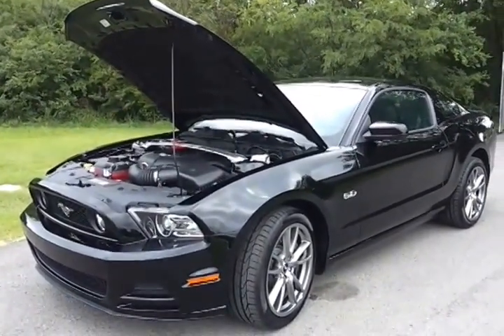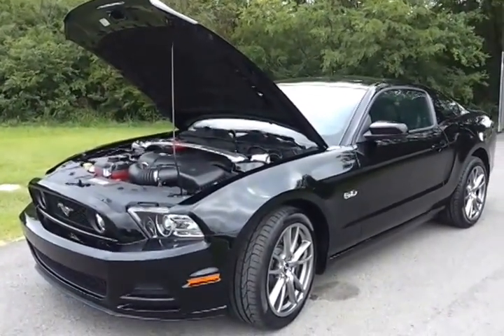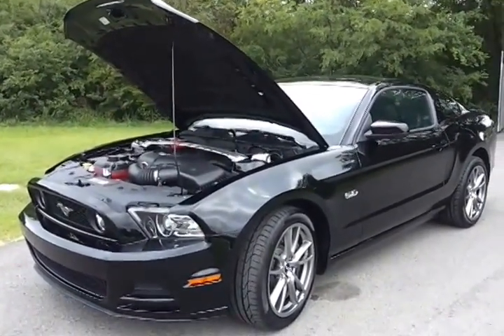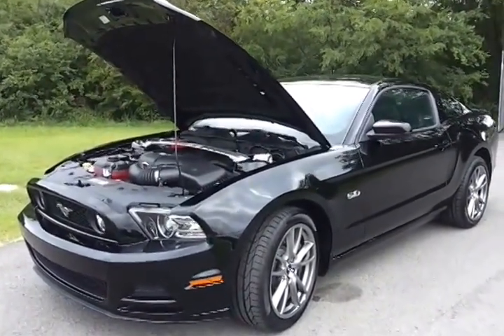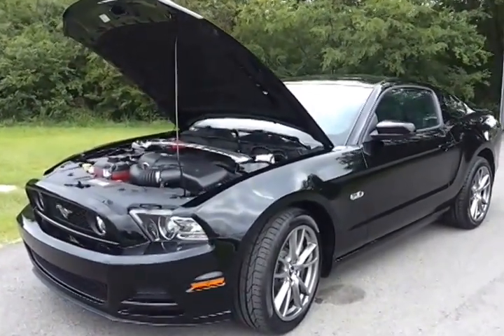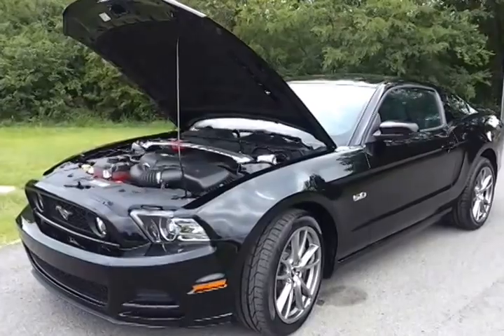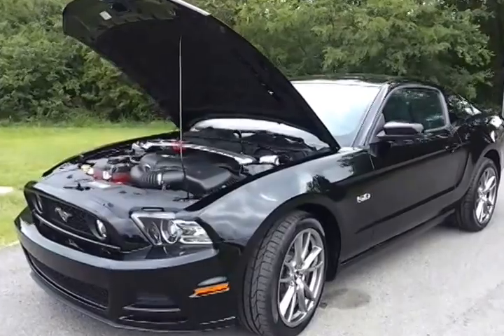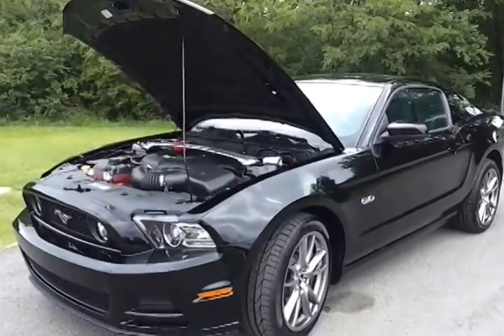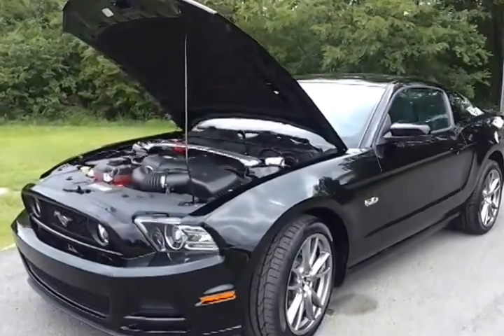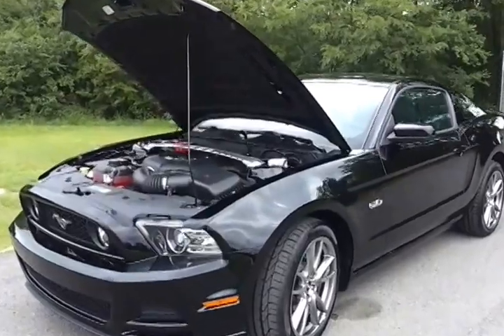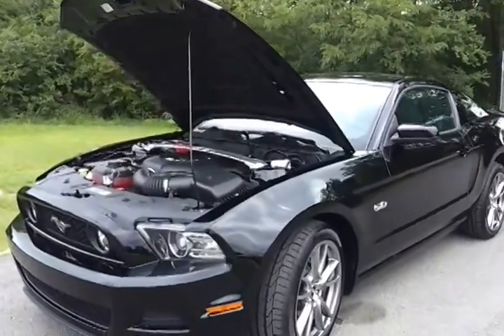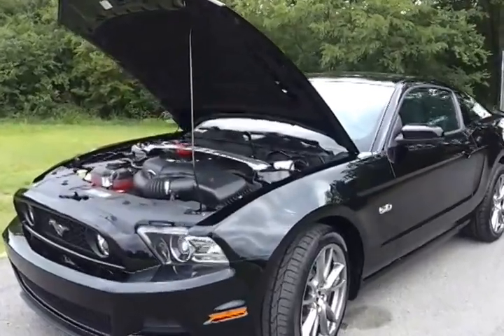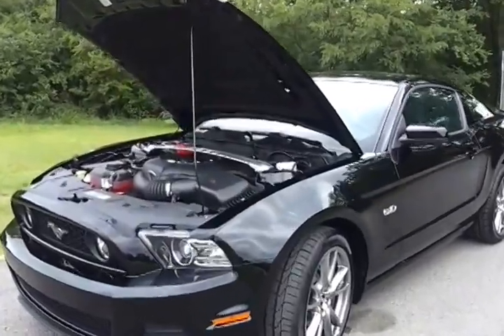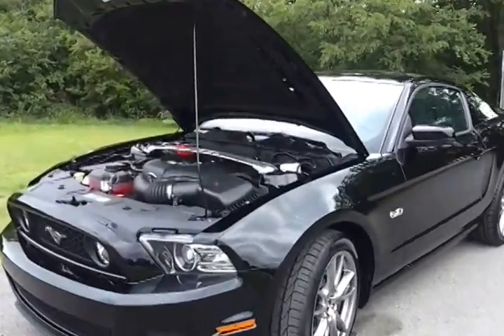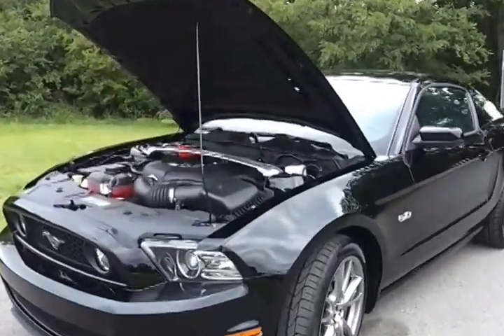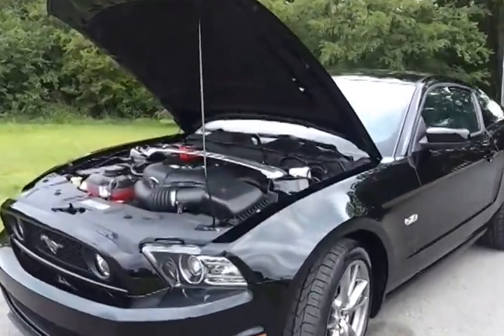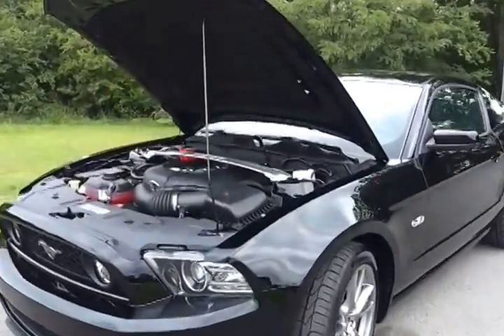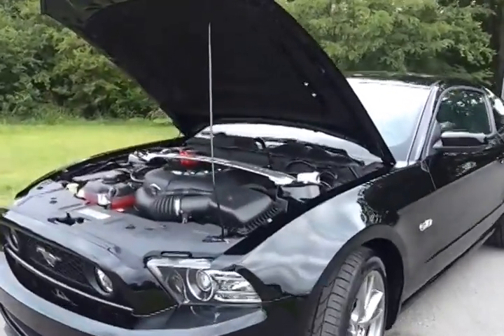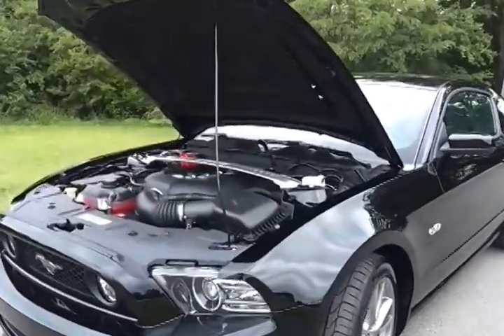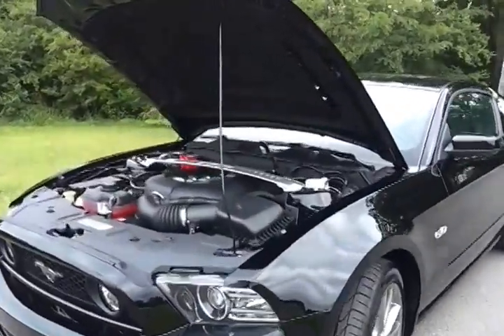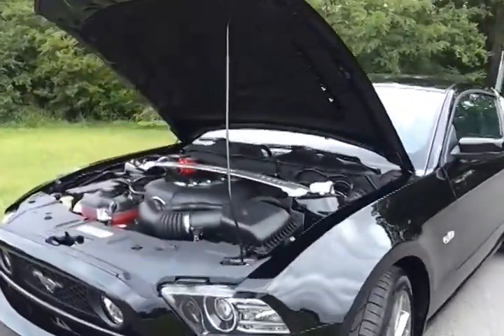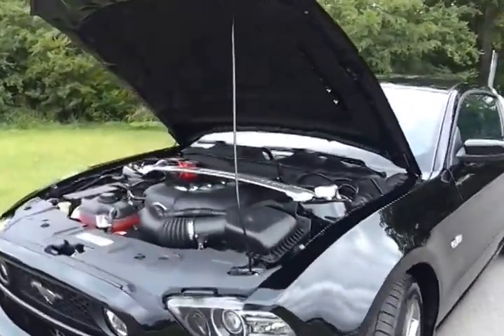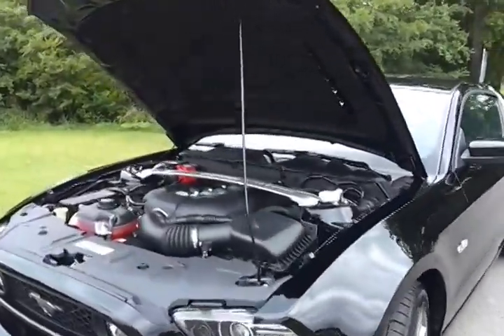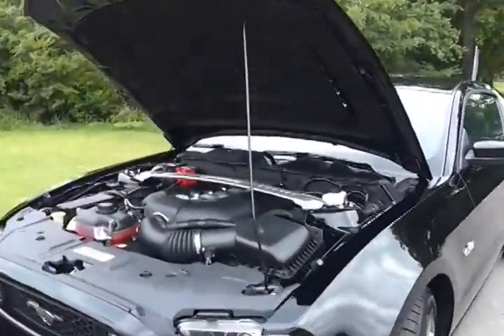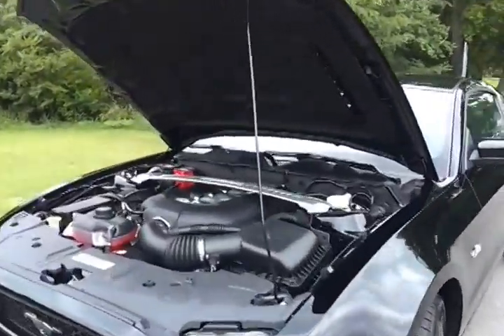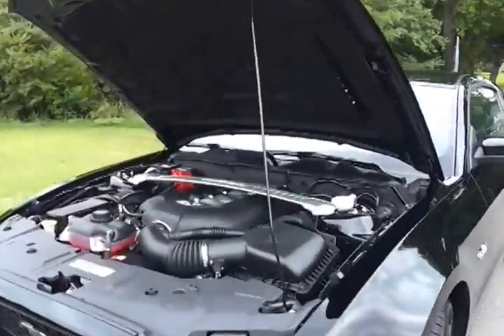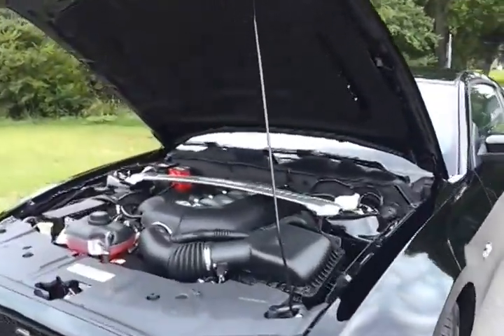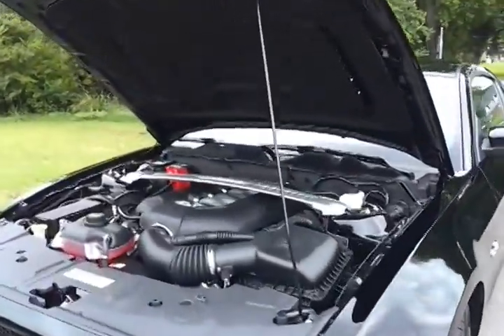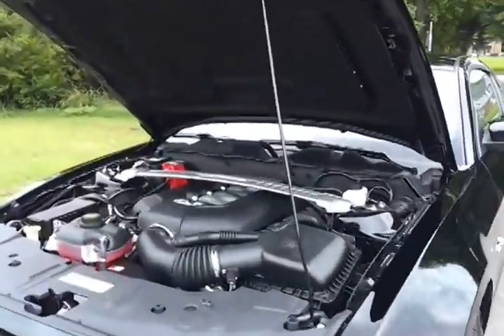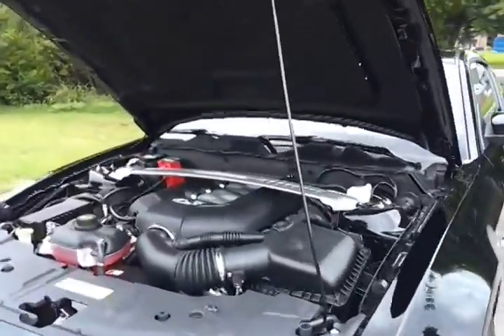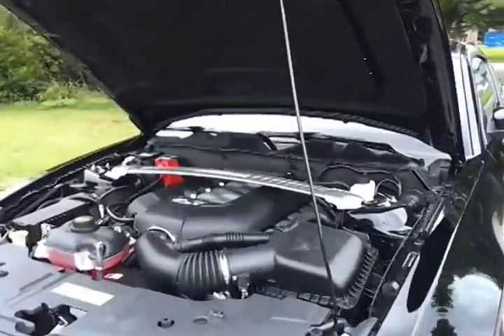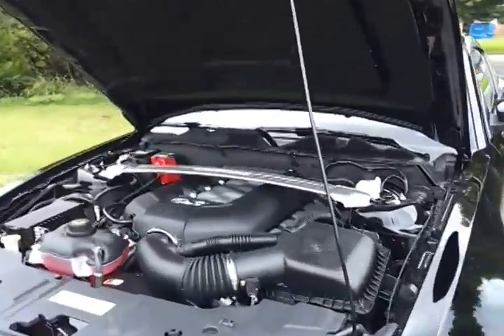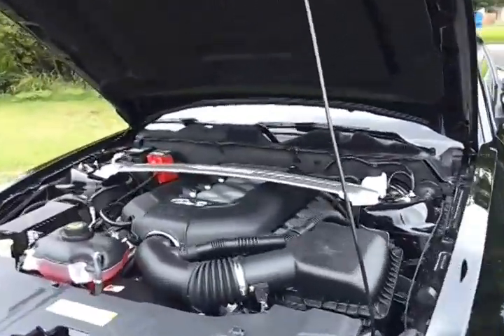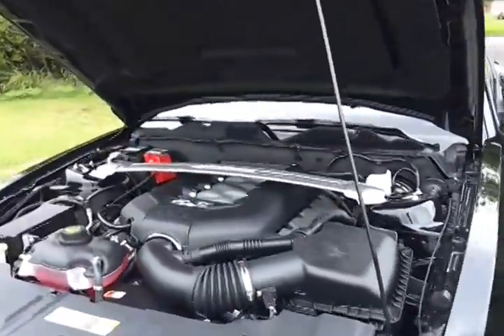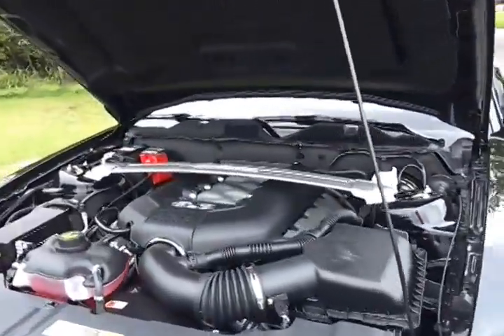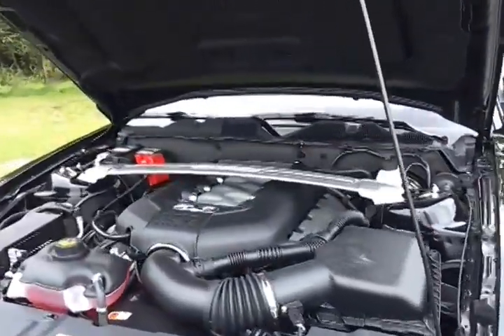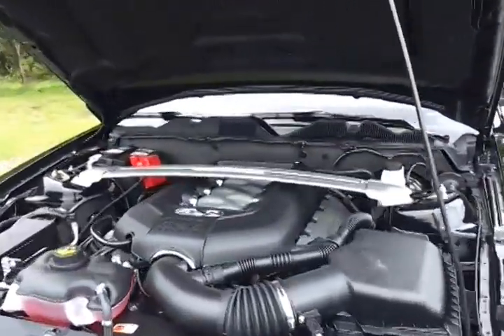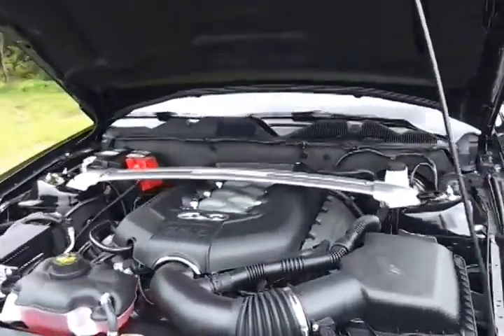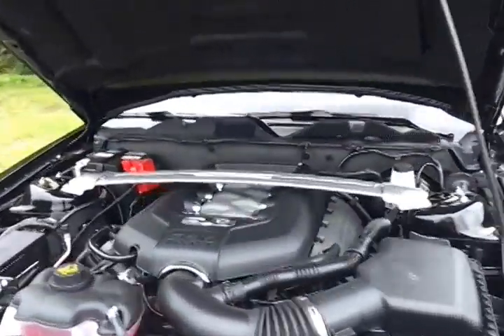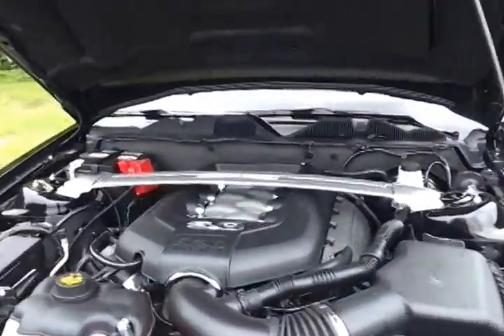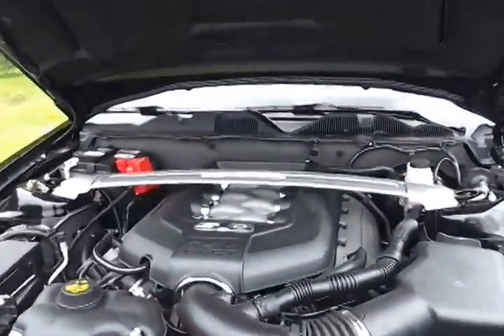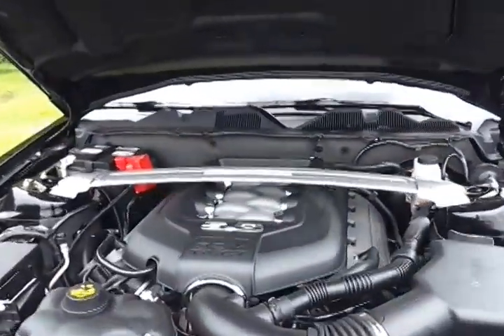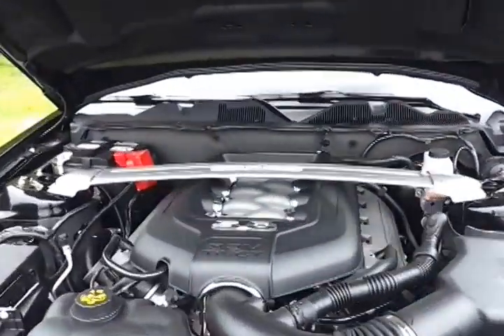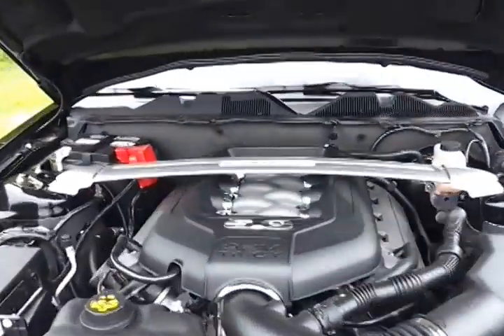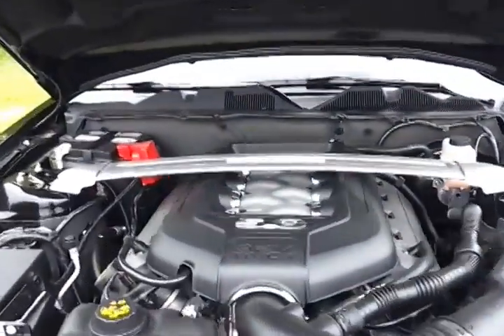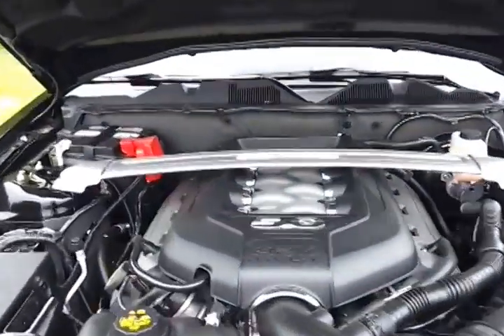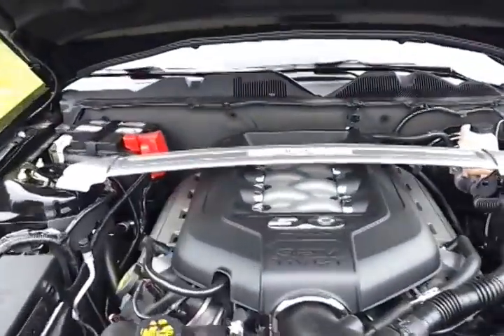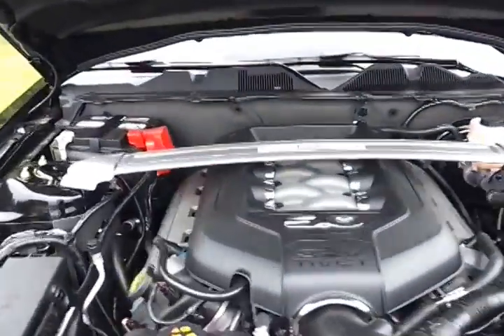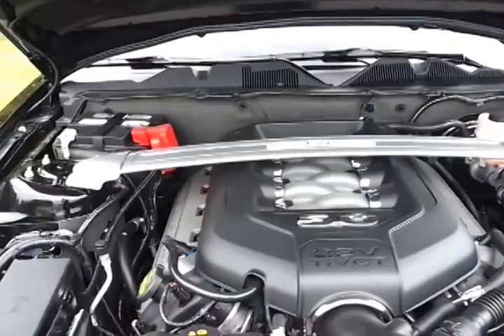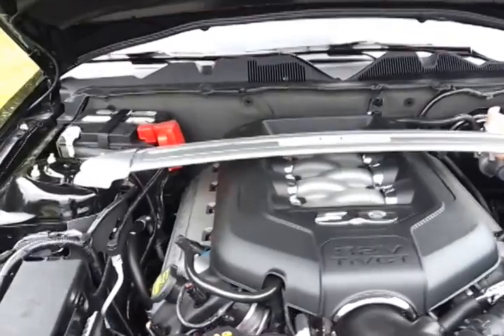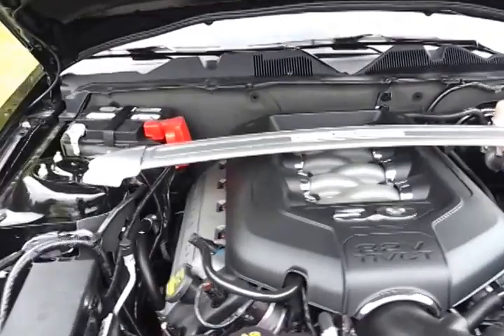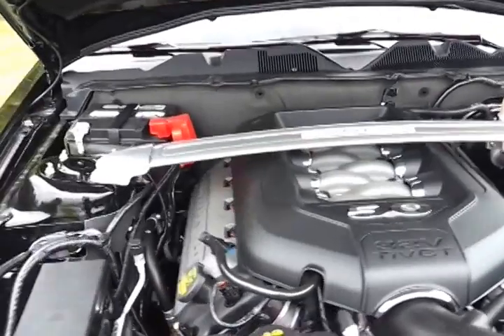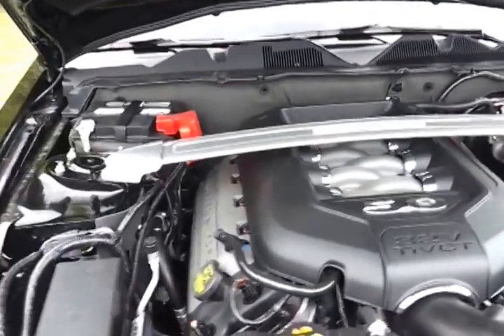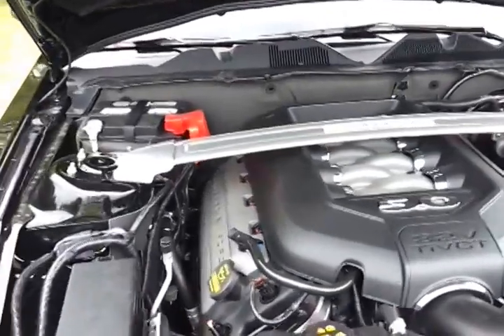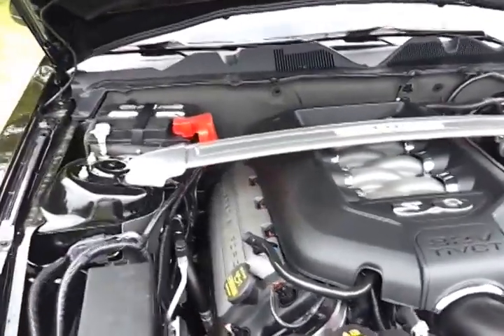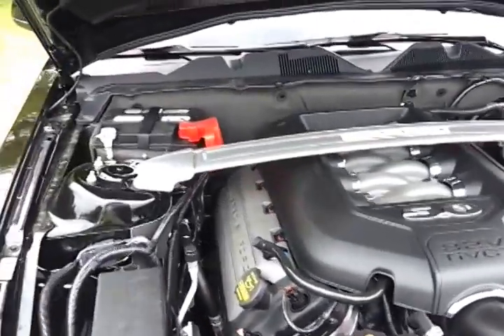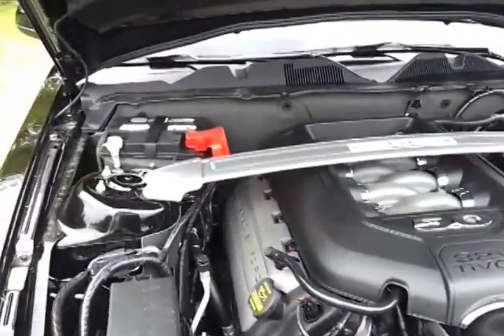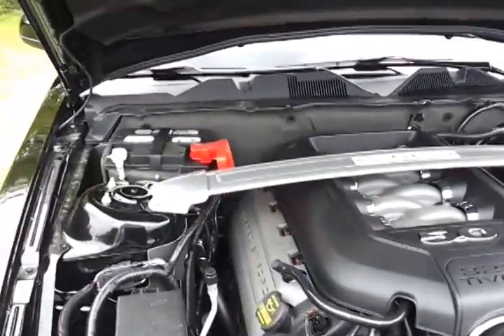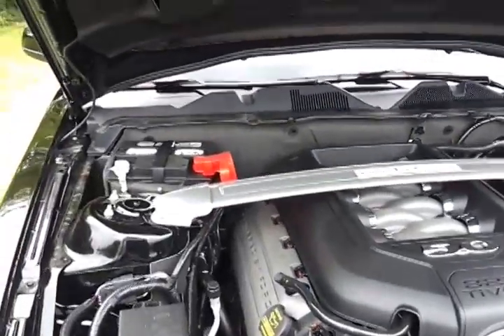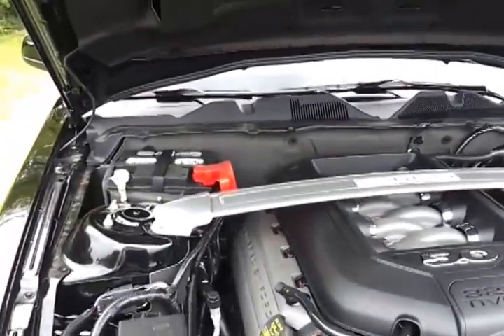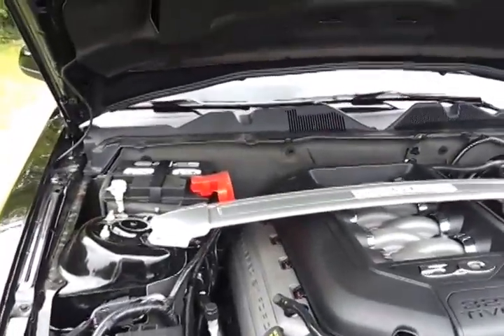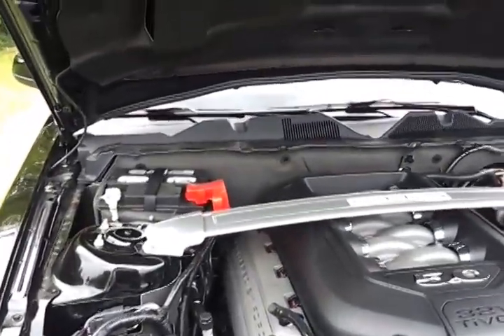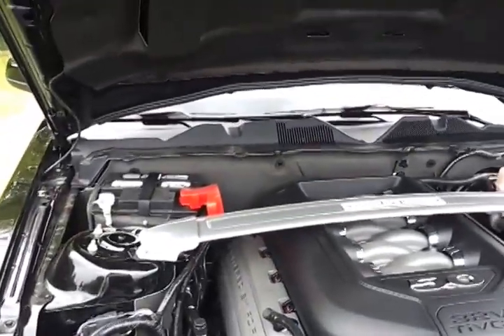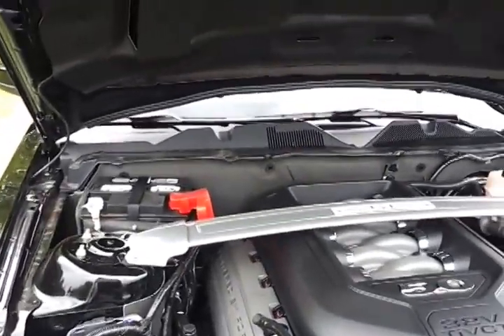Beautiful black in color with a 5 liter, 32 valve, 420 horsepower V8.